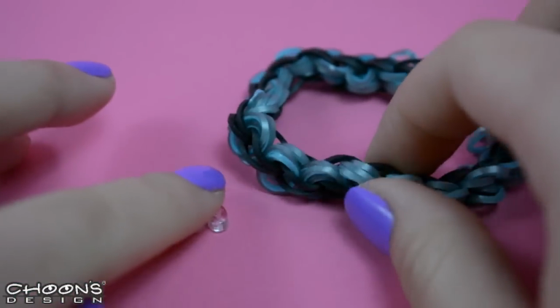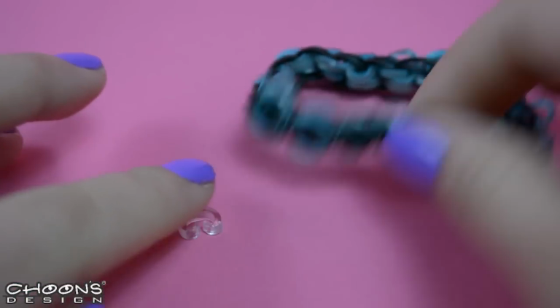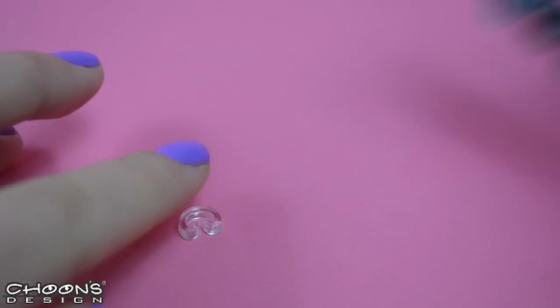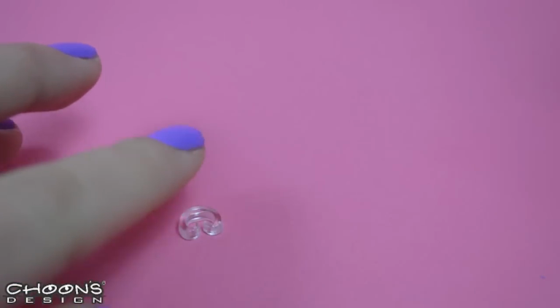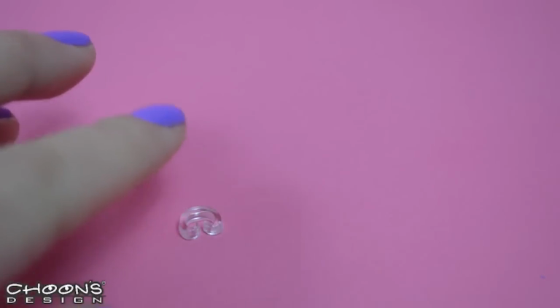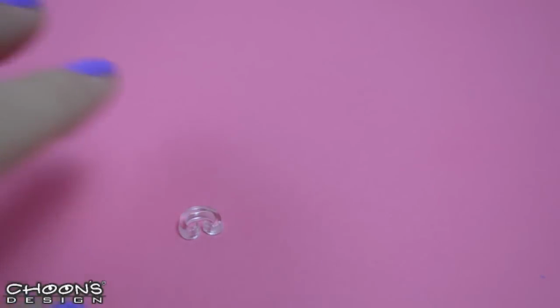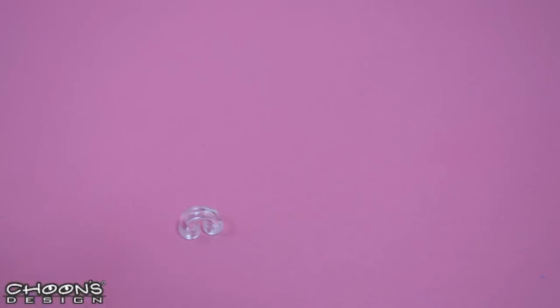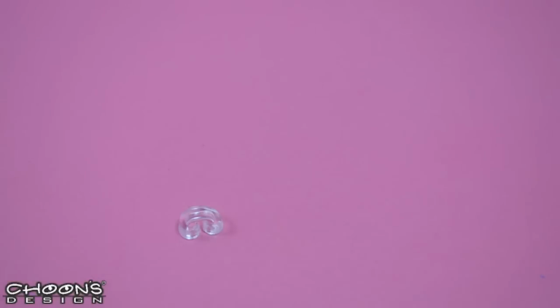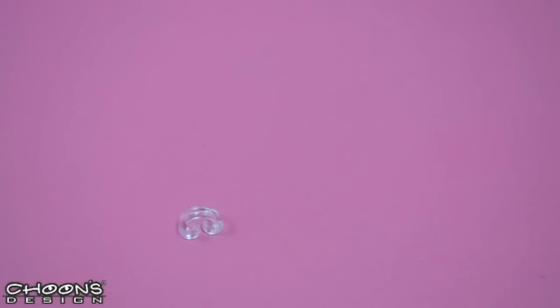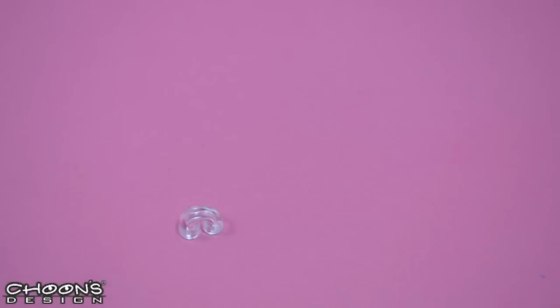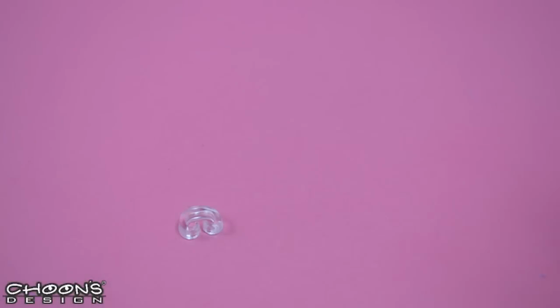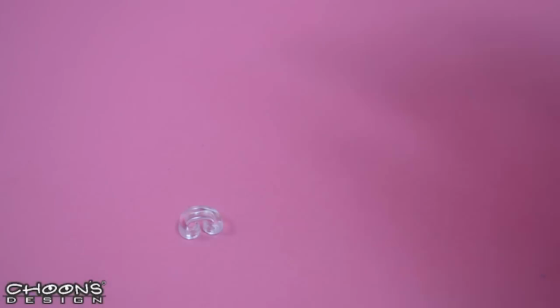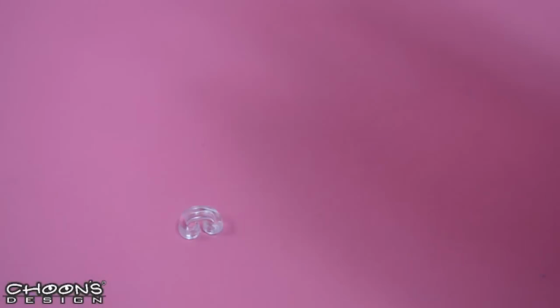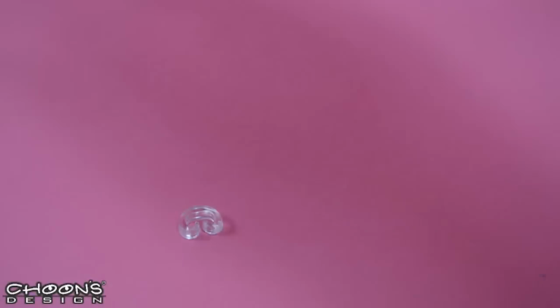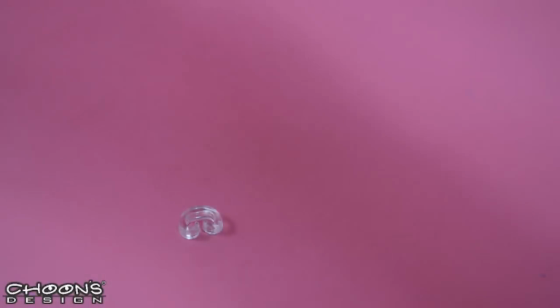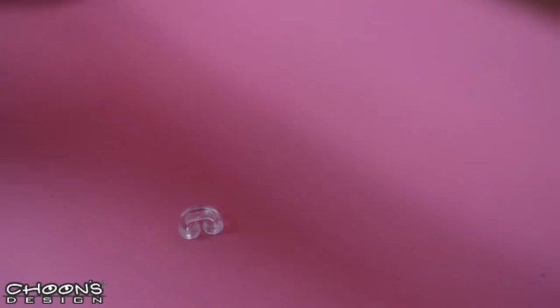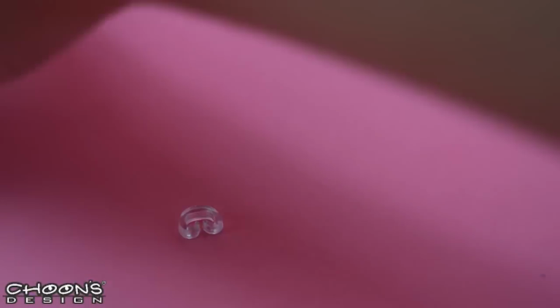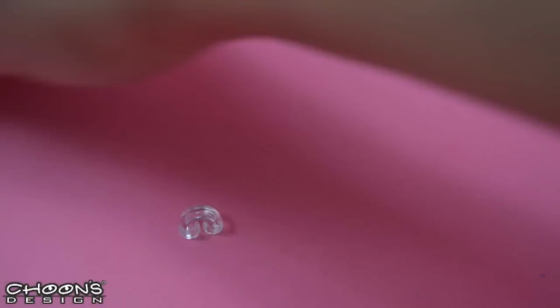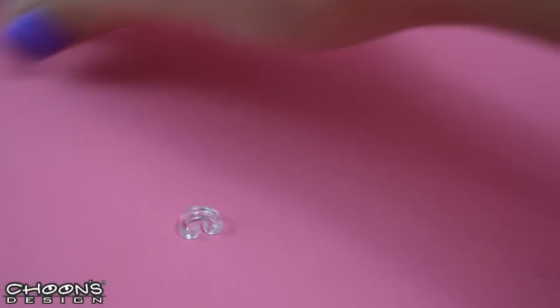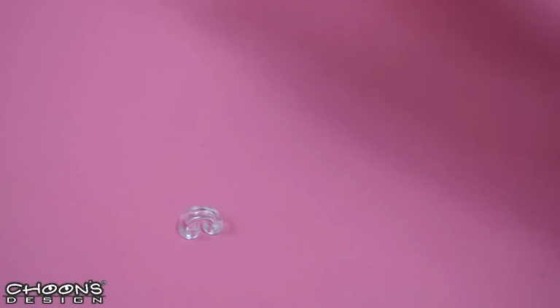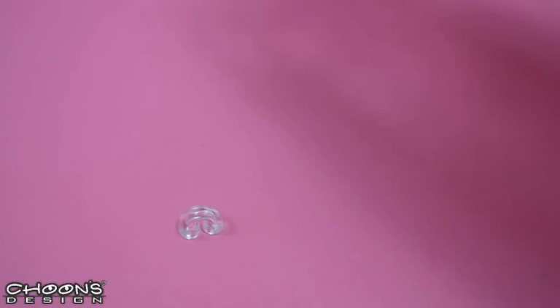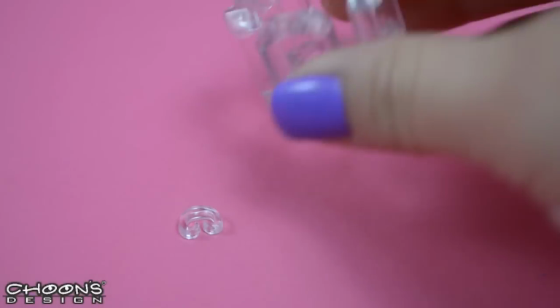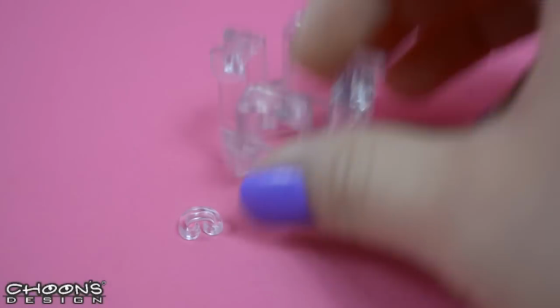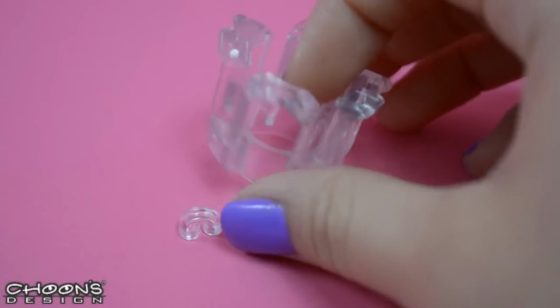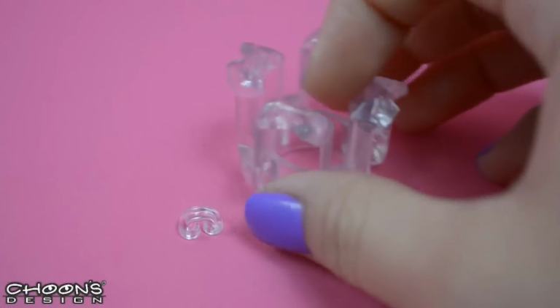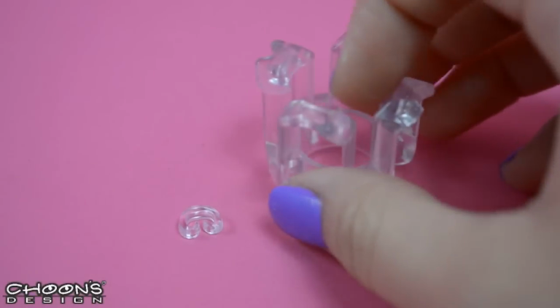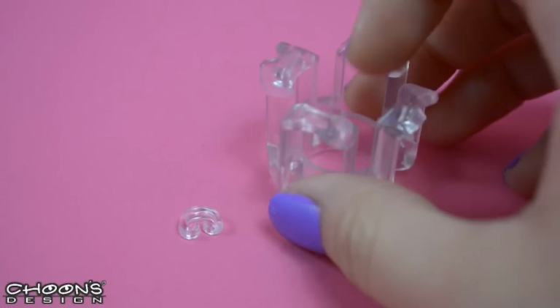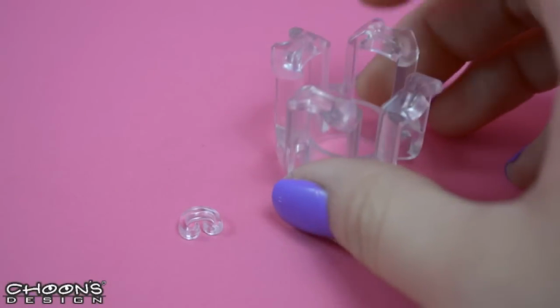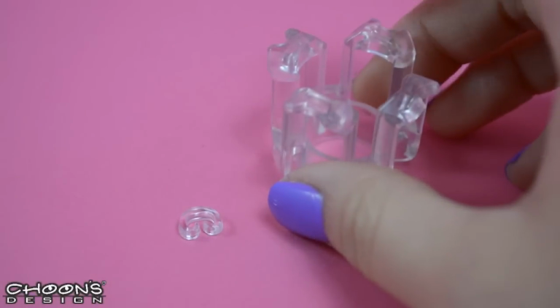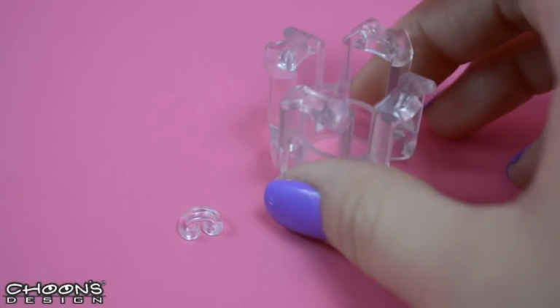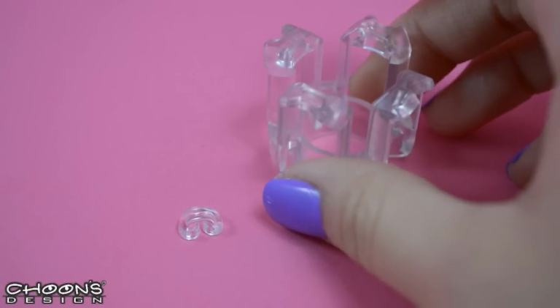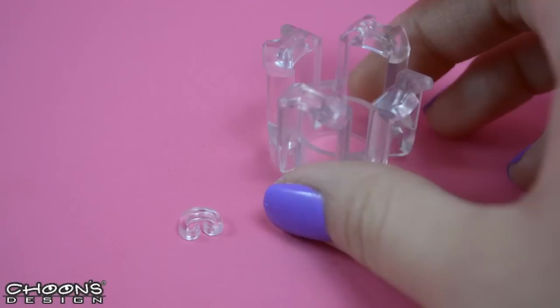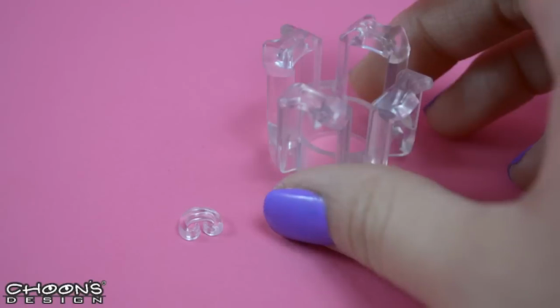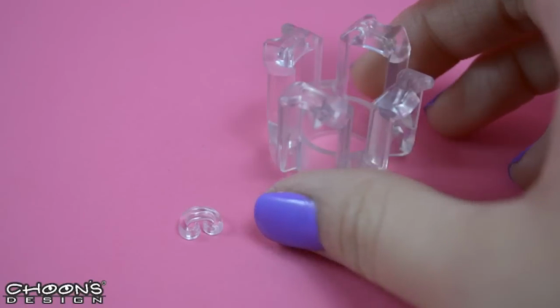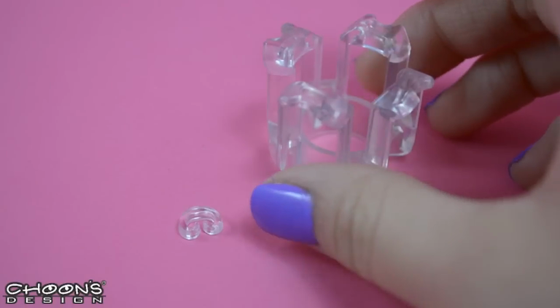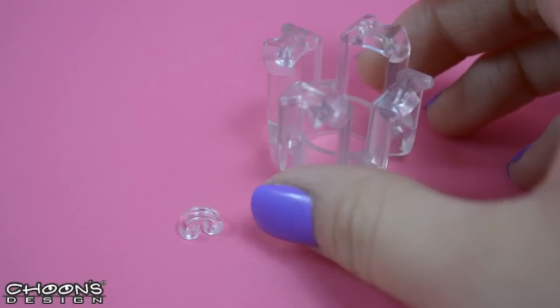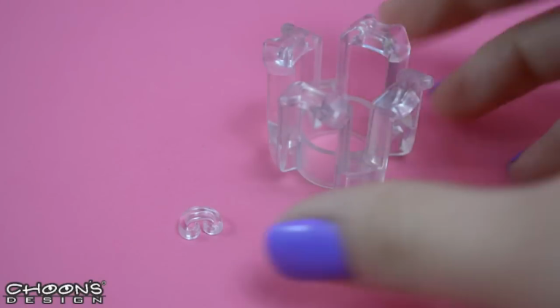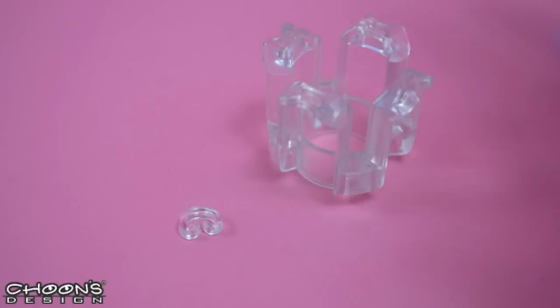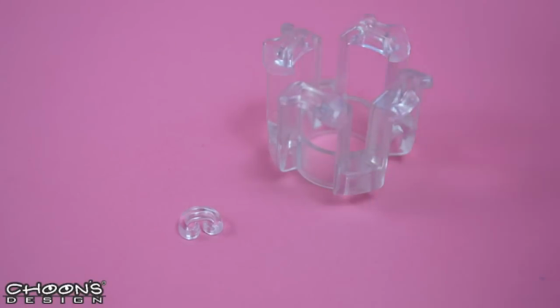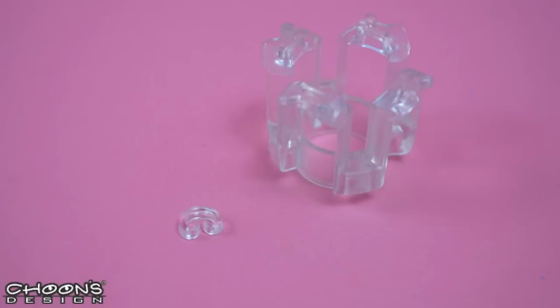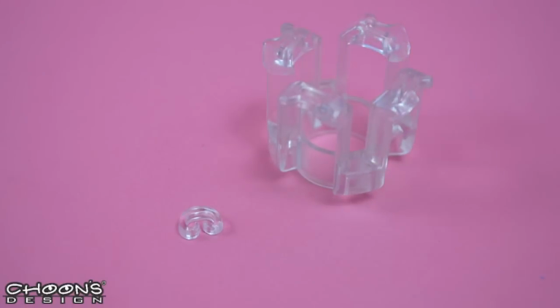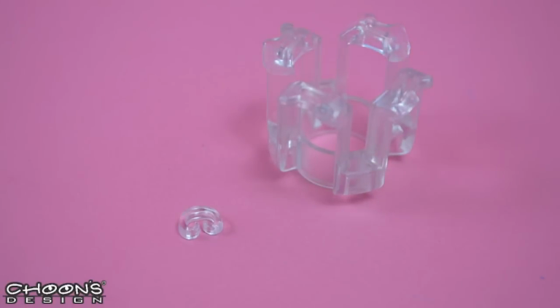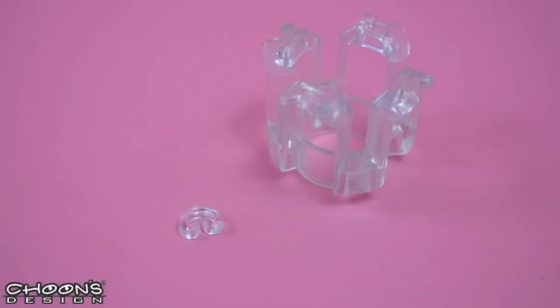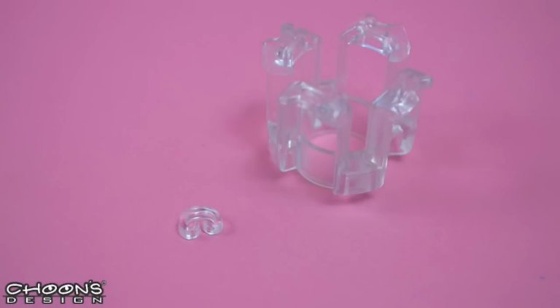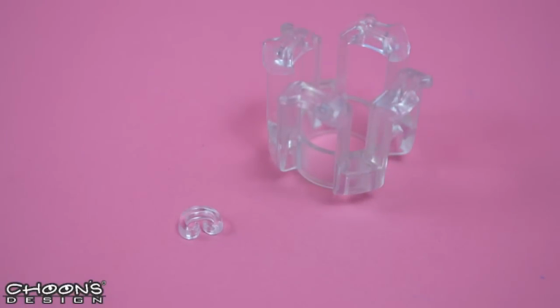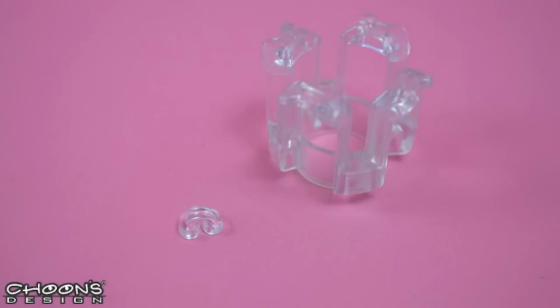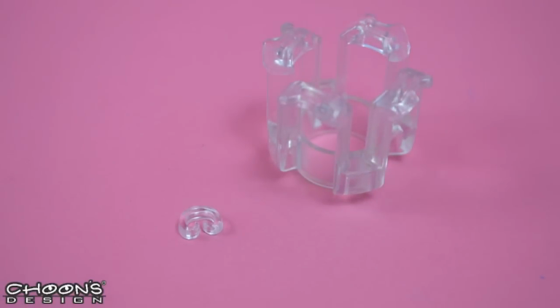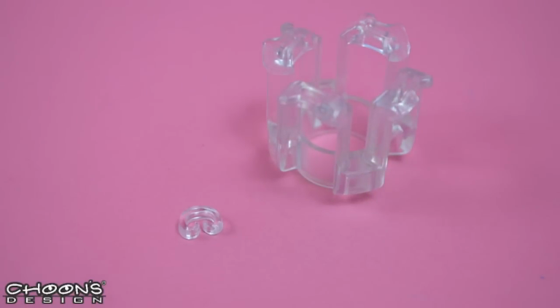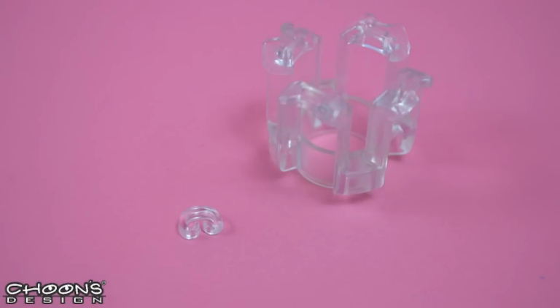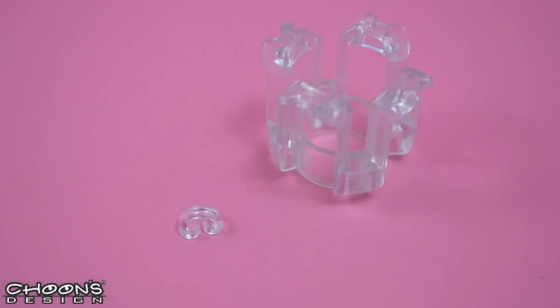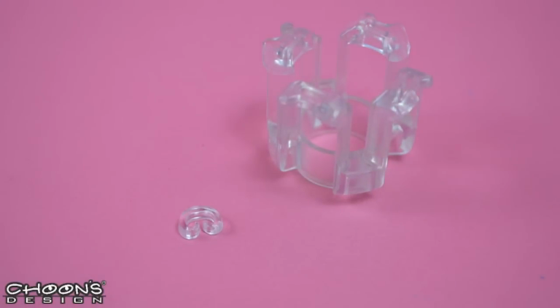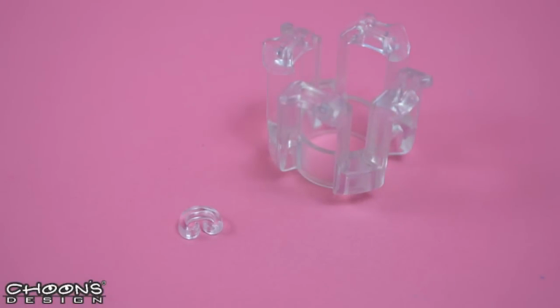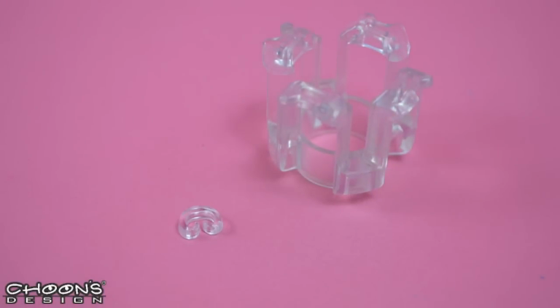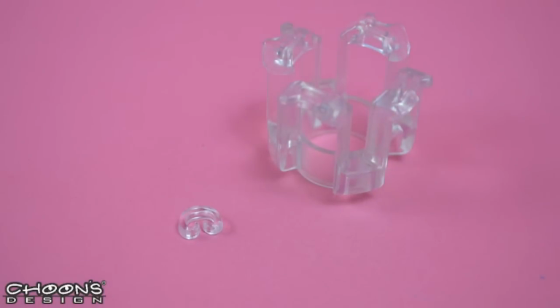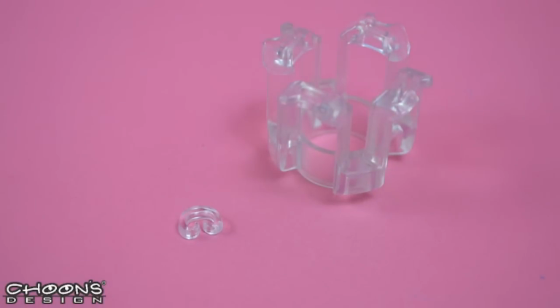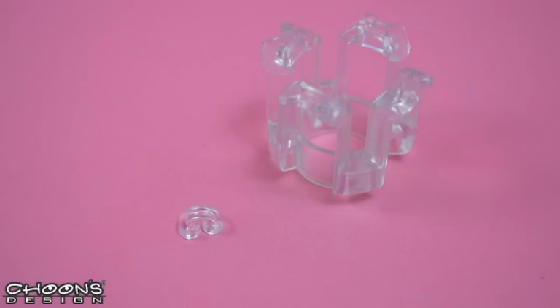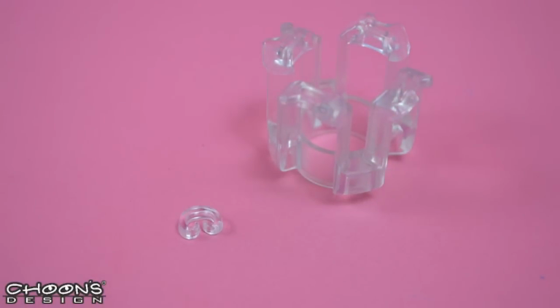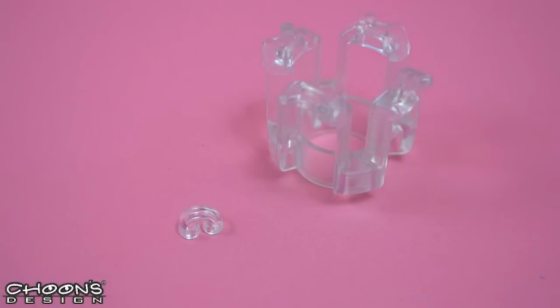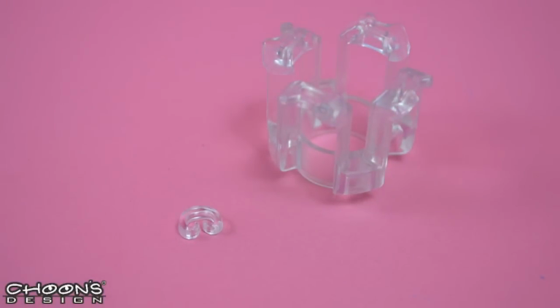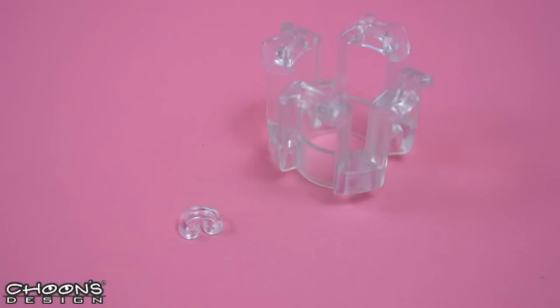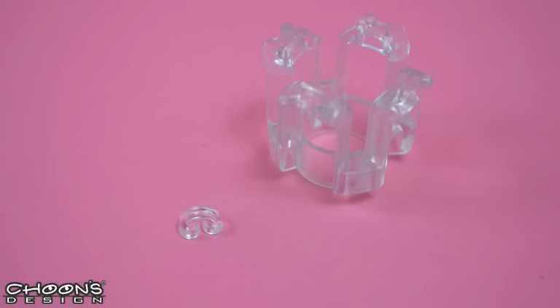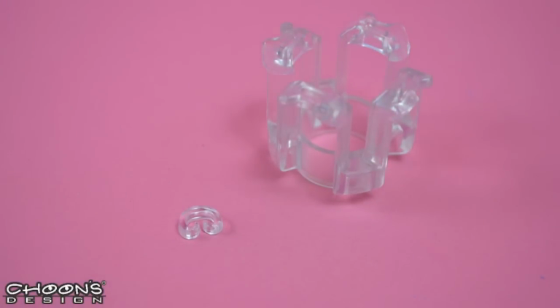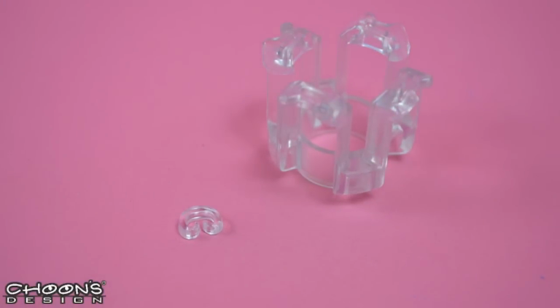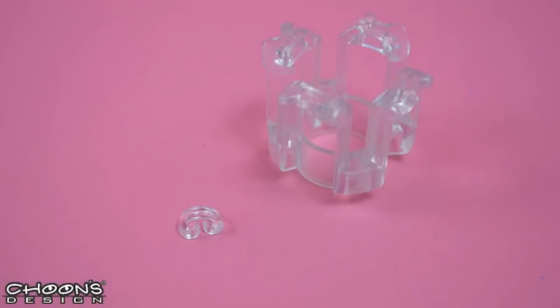To make this bracelet we're going to need a finger loom and a c-clip. So let's get started.